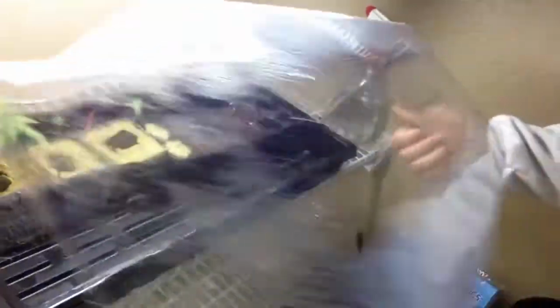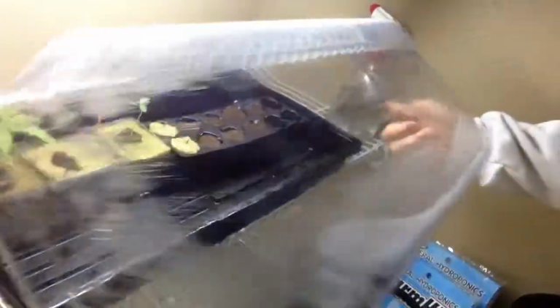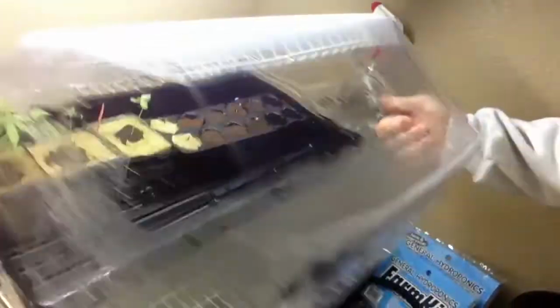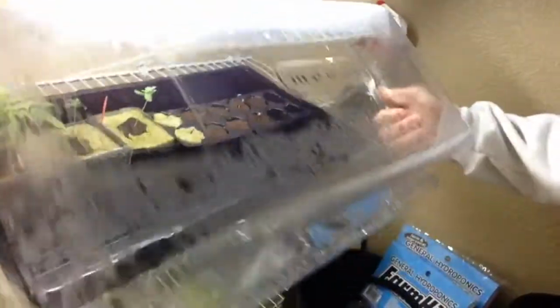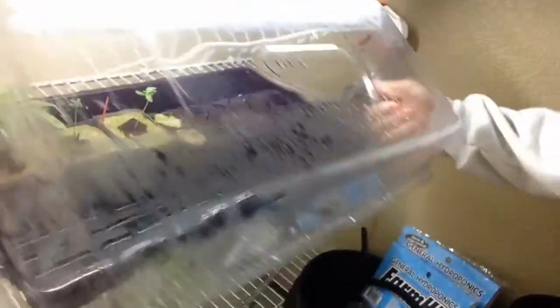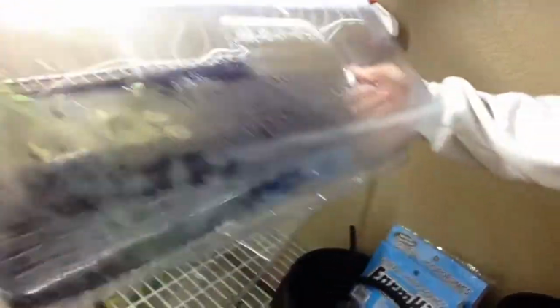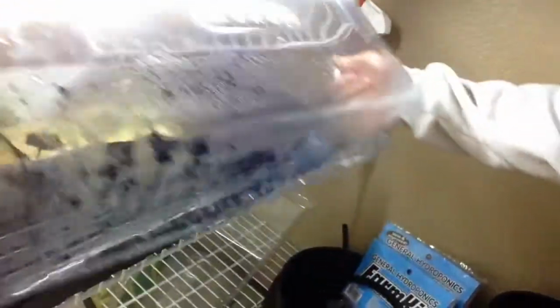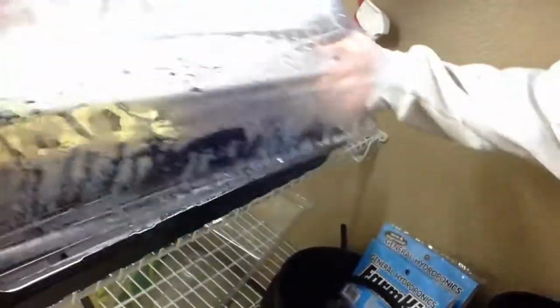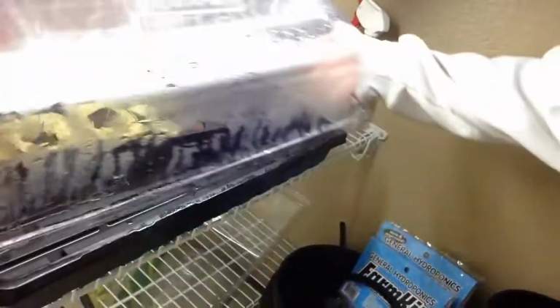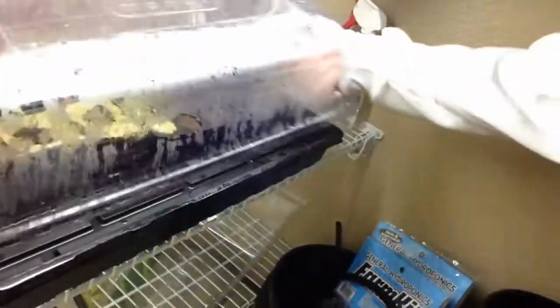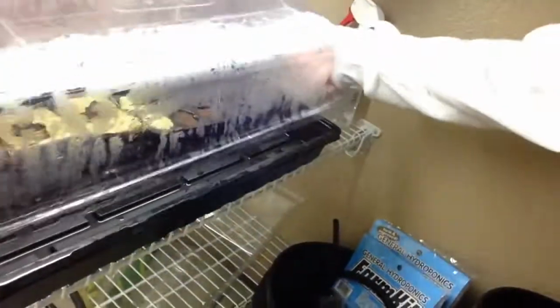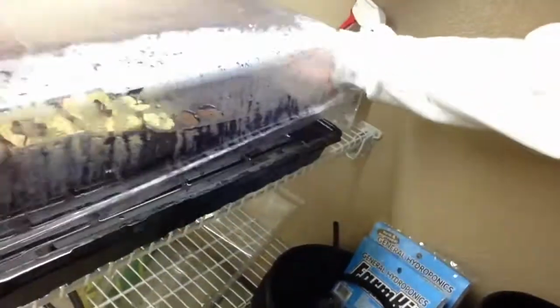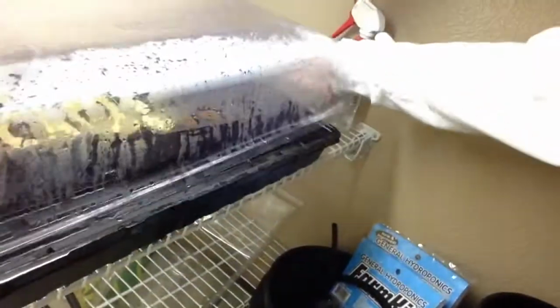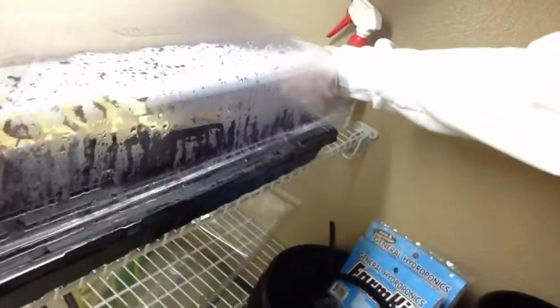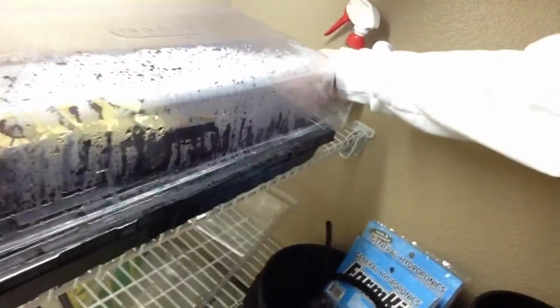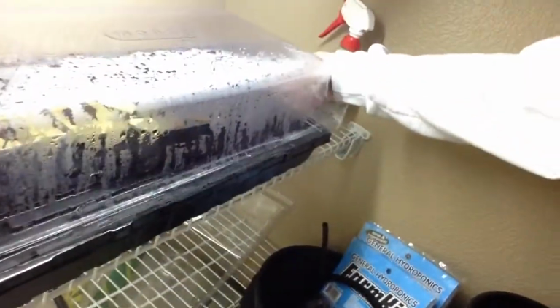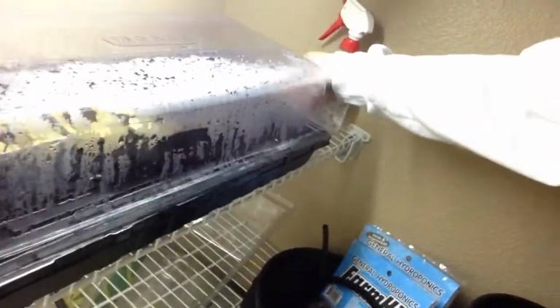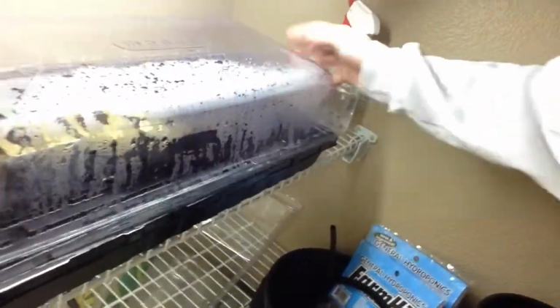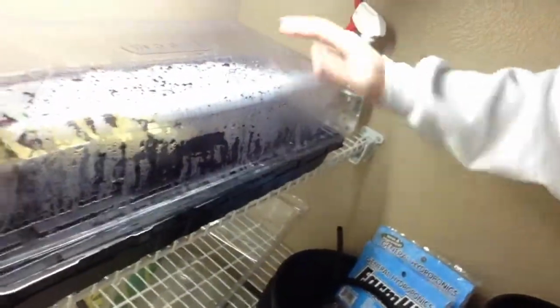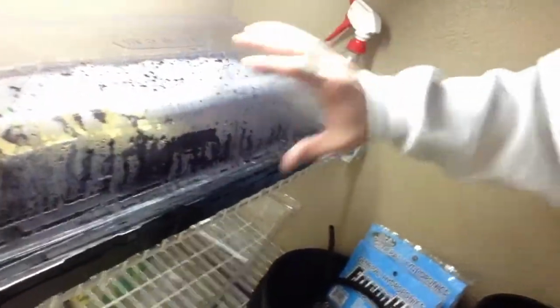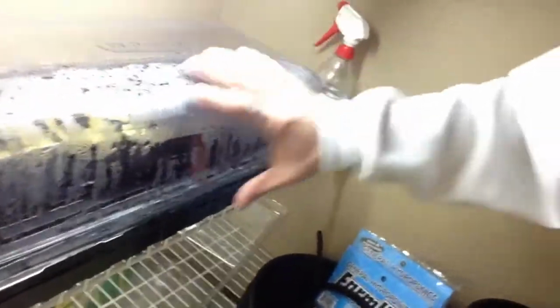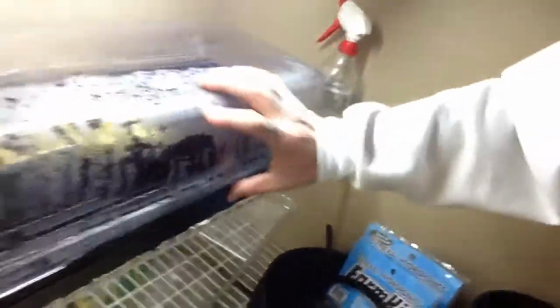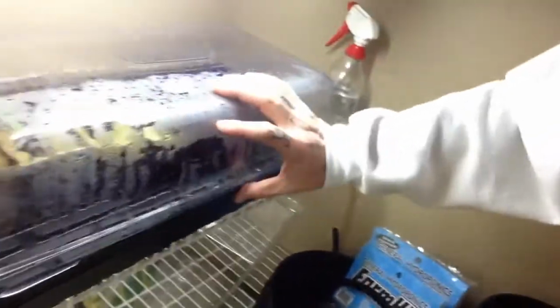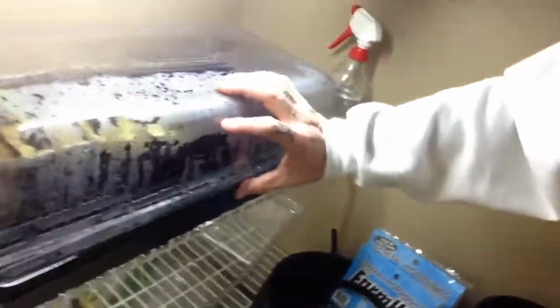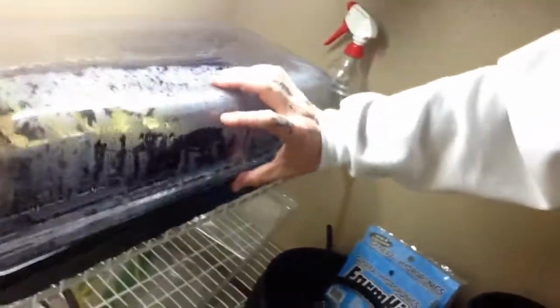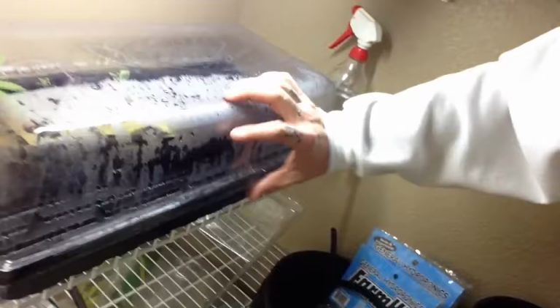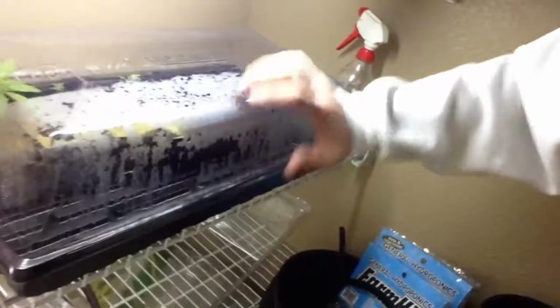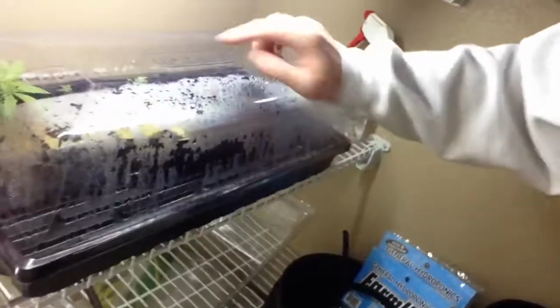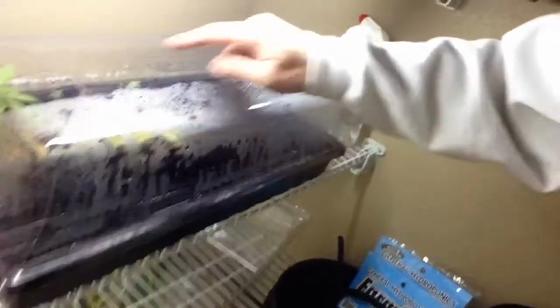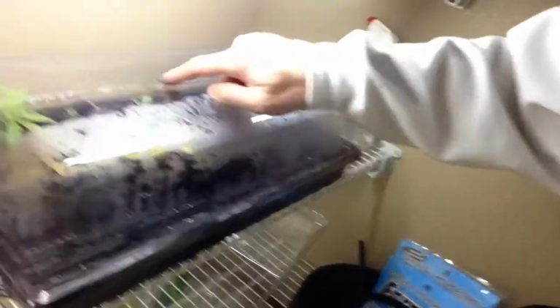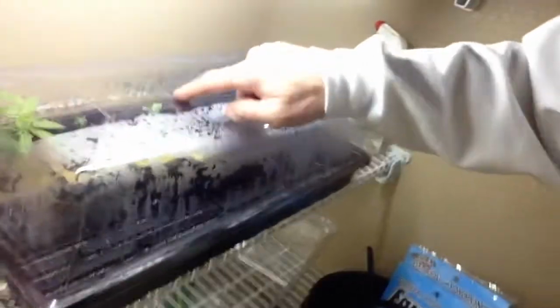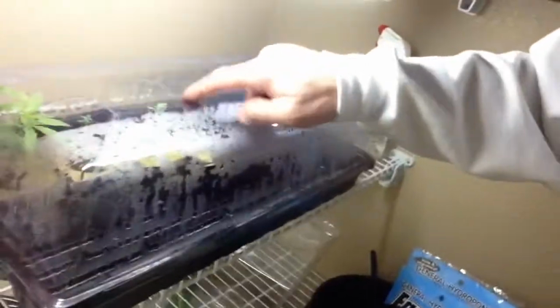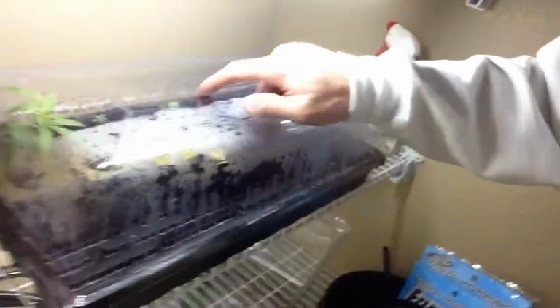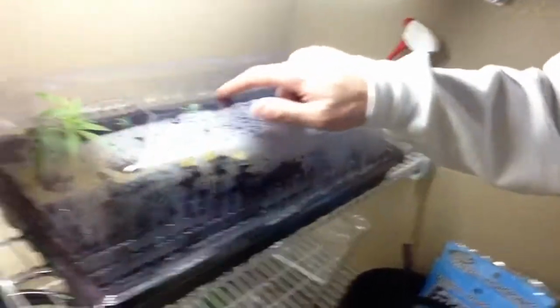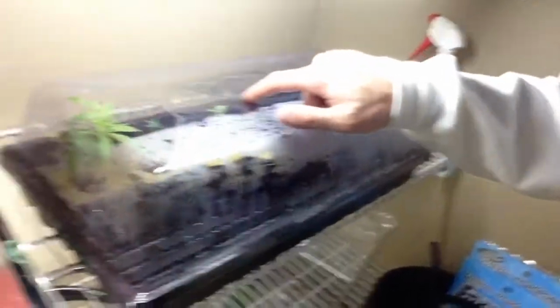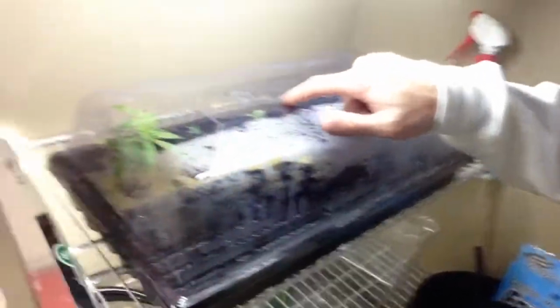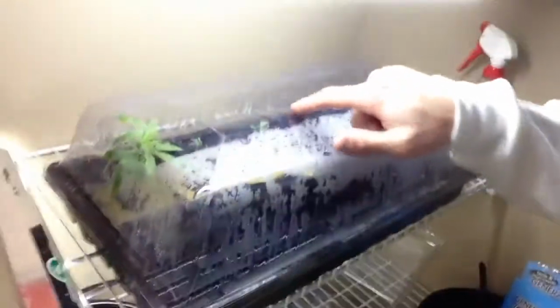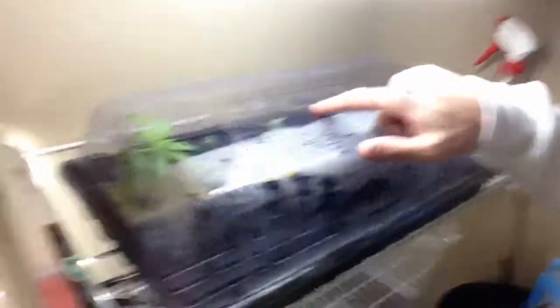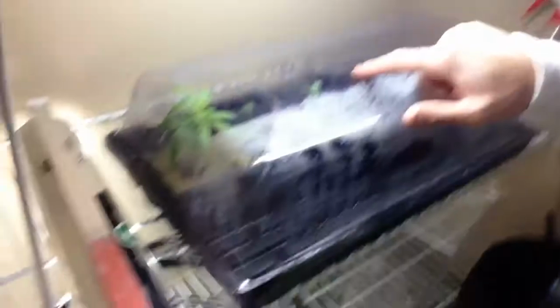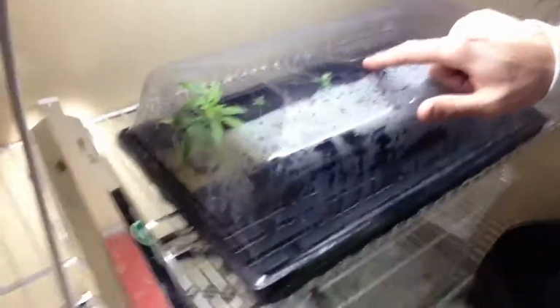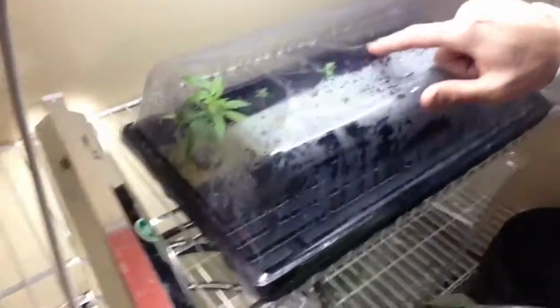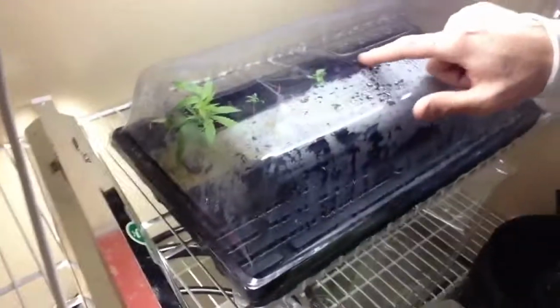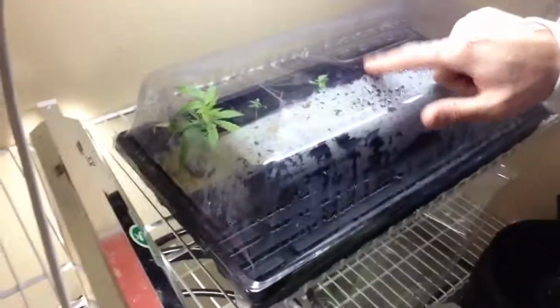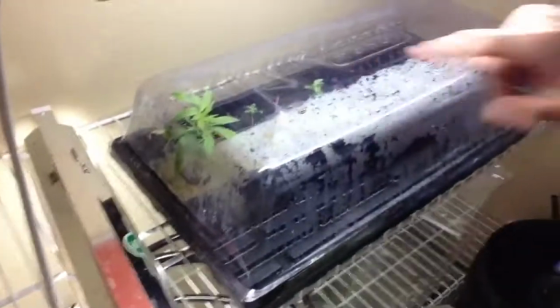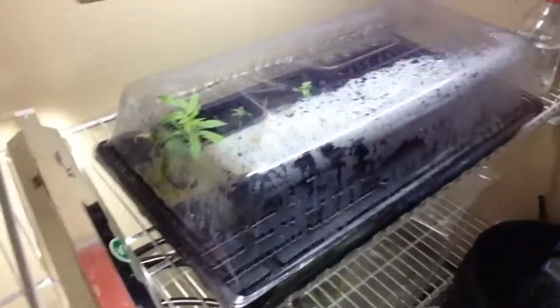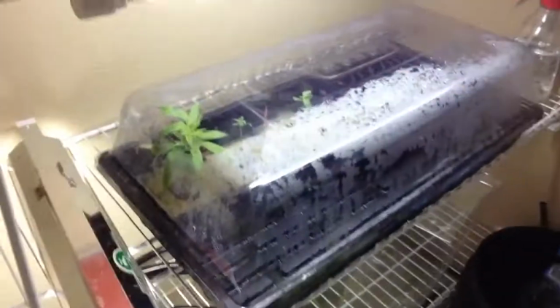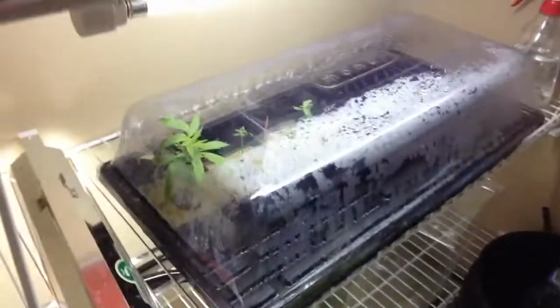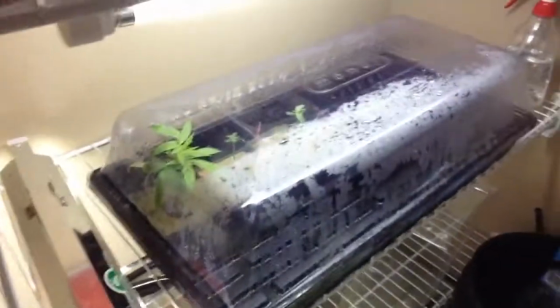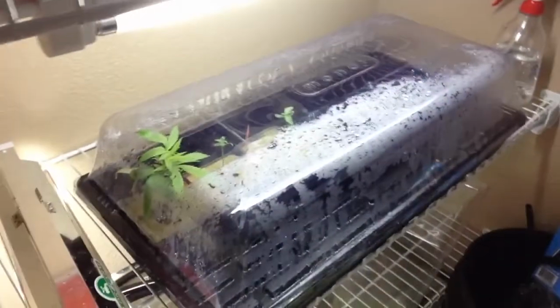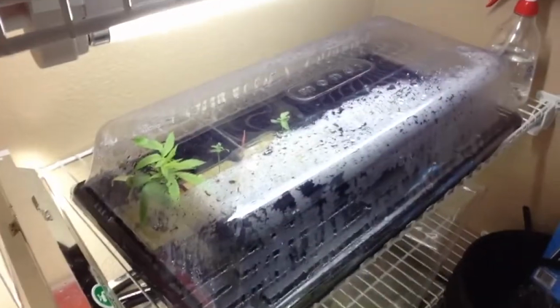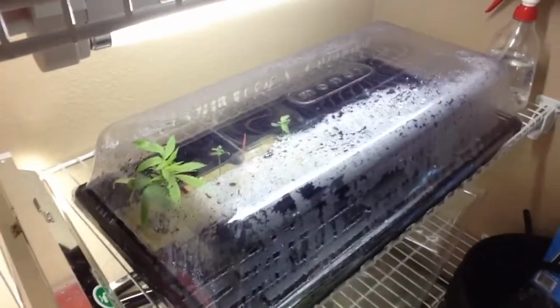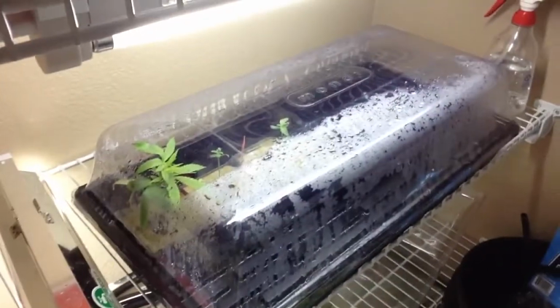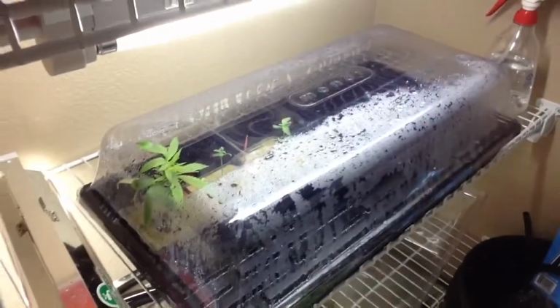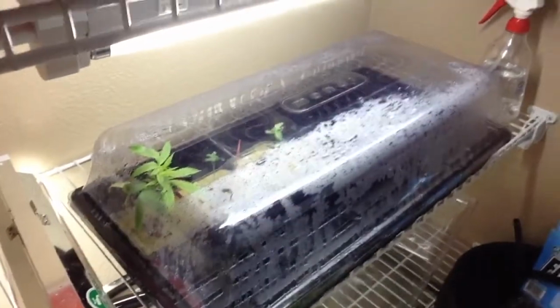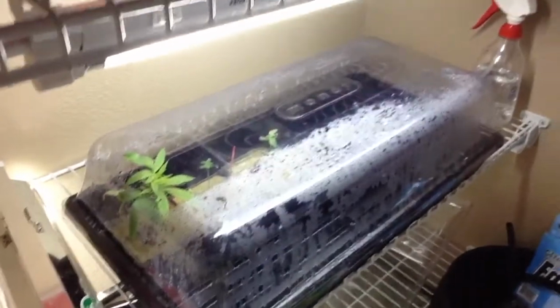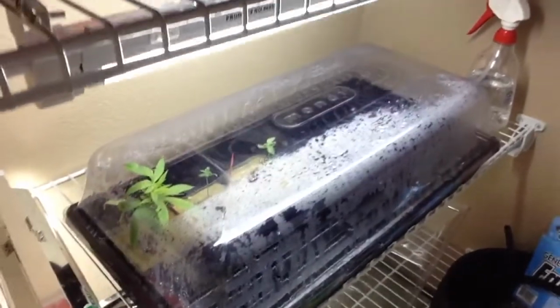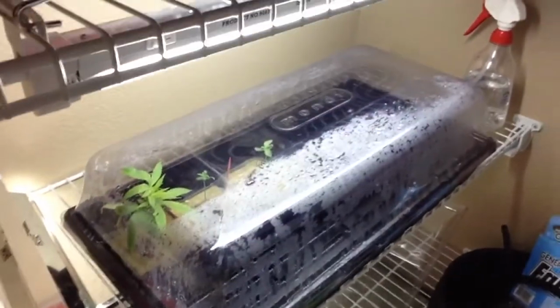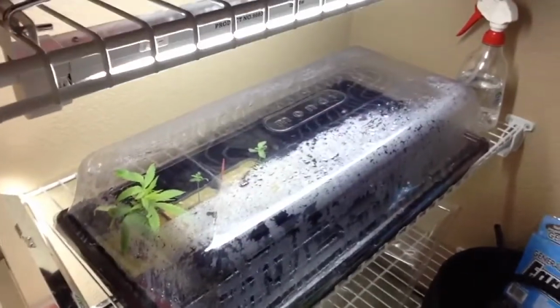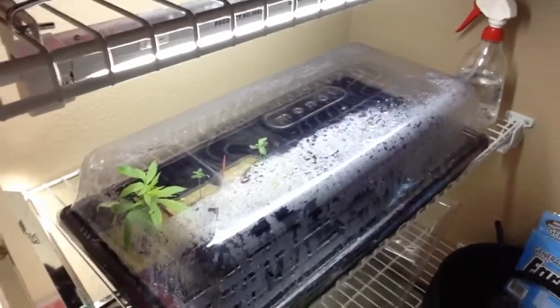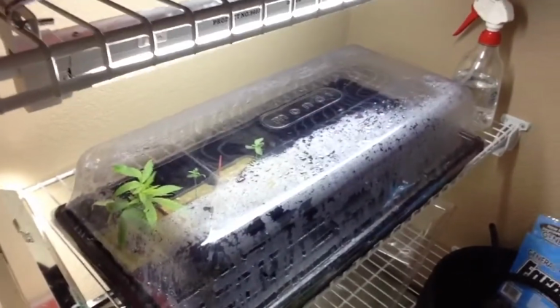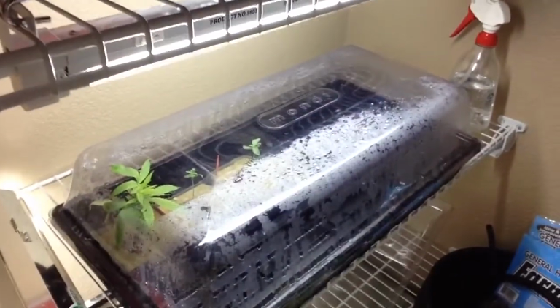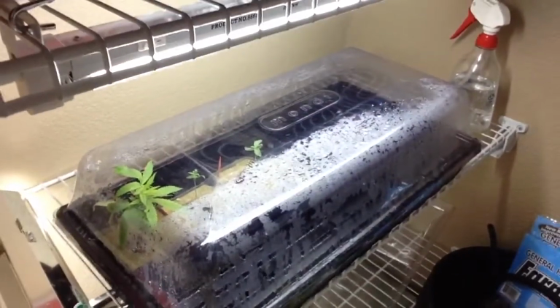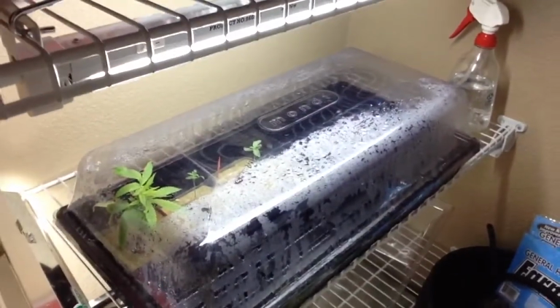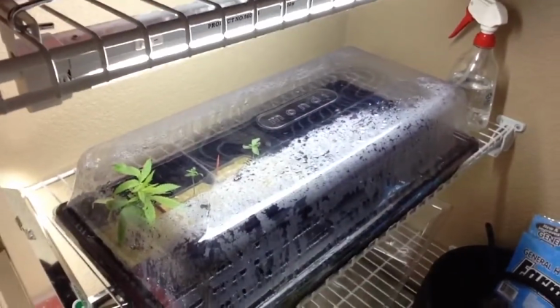That's a bag seed. Same with this one right here — this is a cherry cush bag seed, but we're going to give those away.